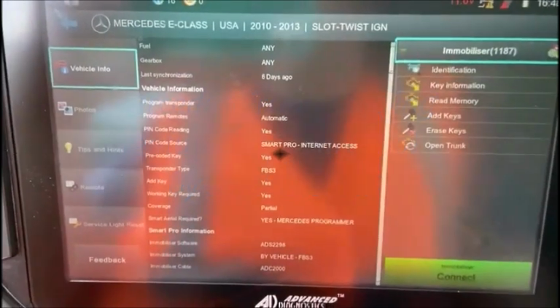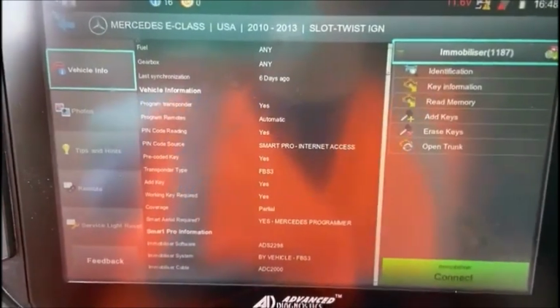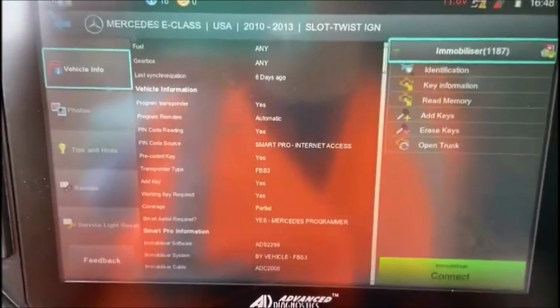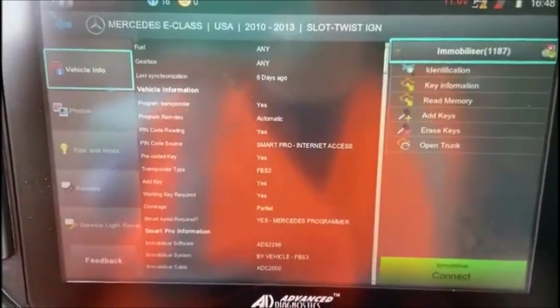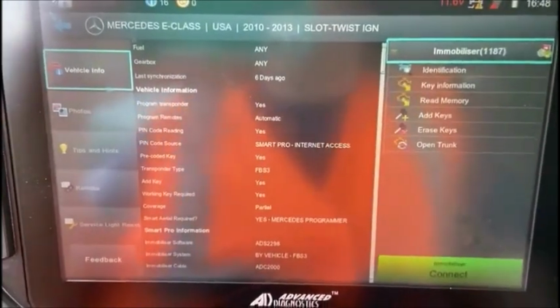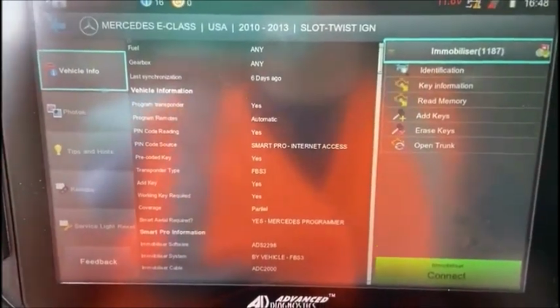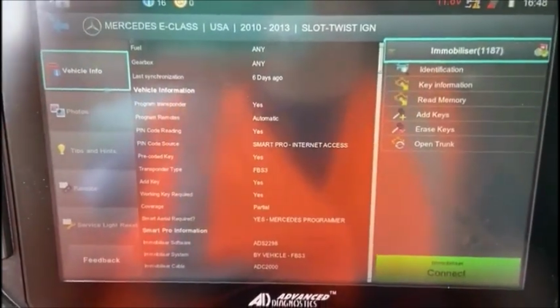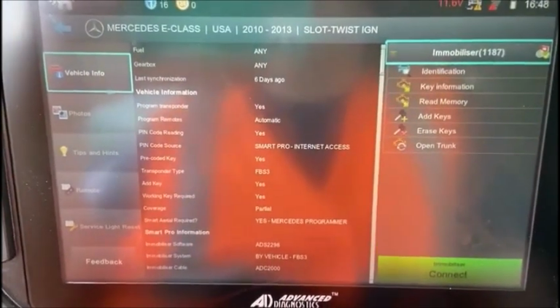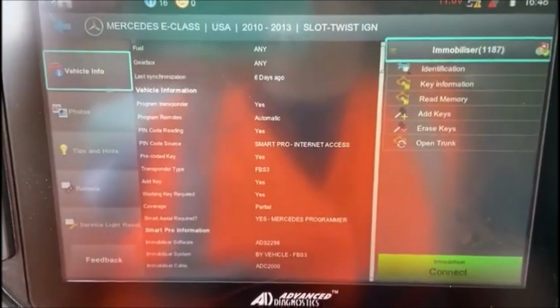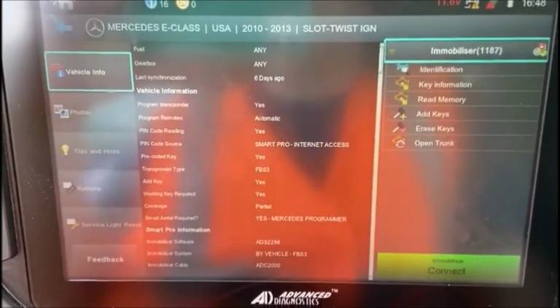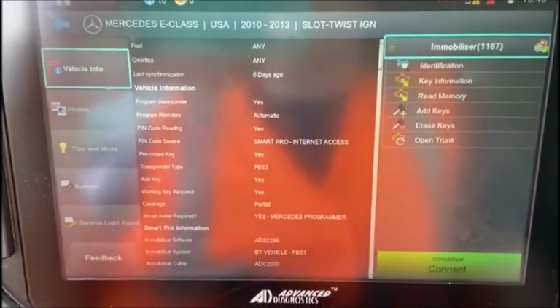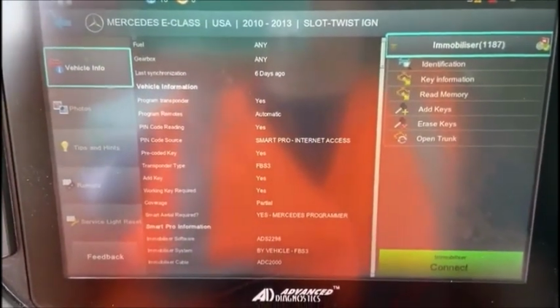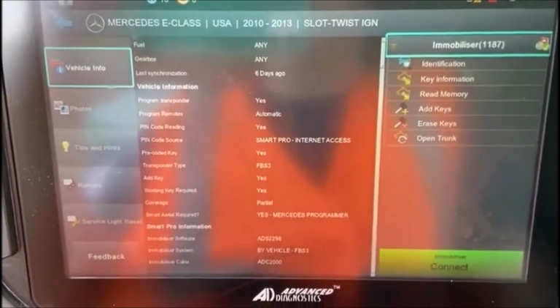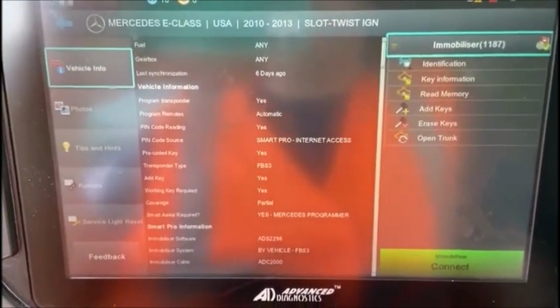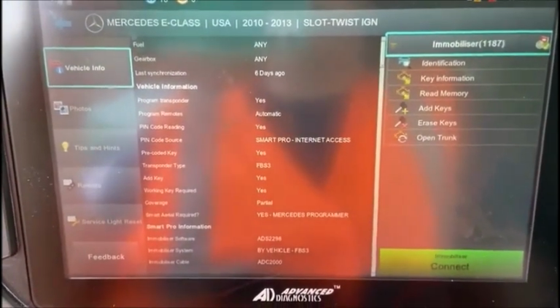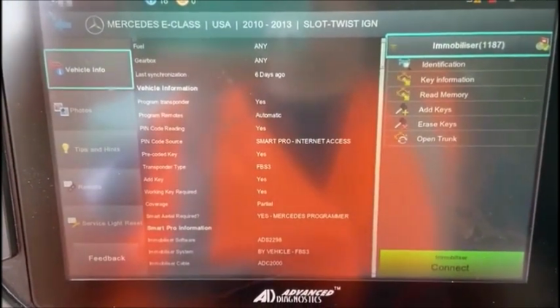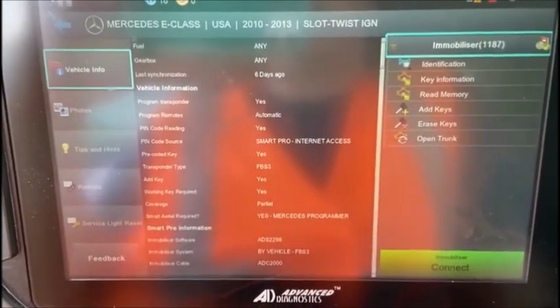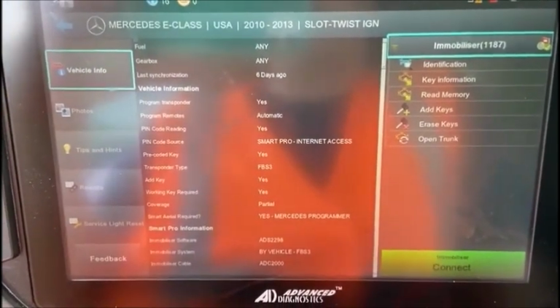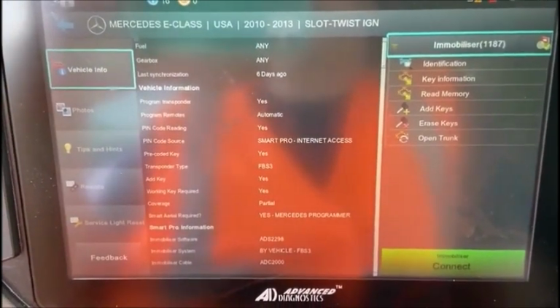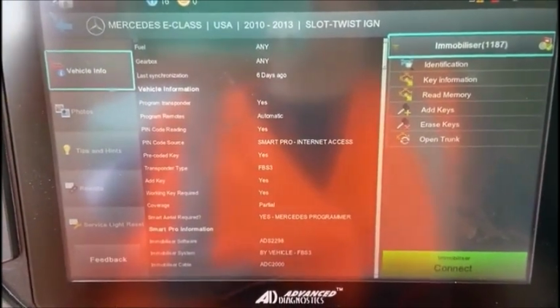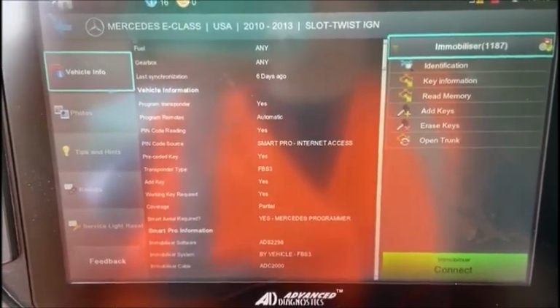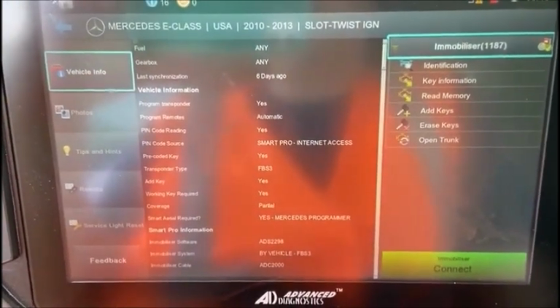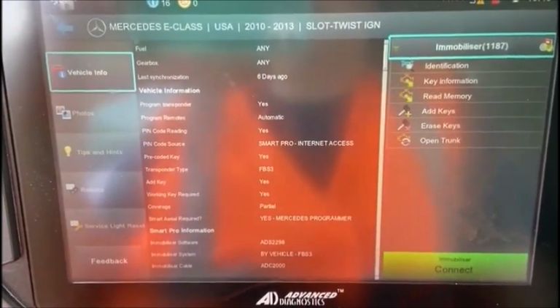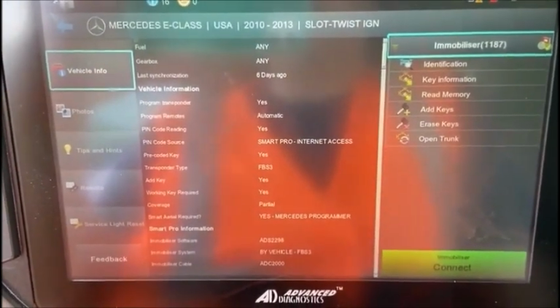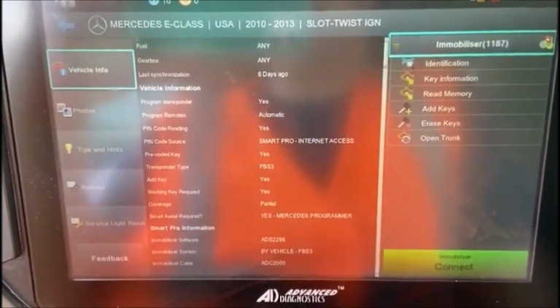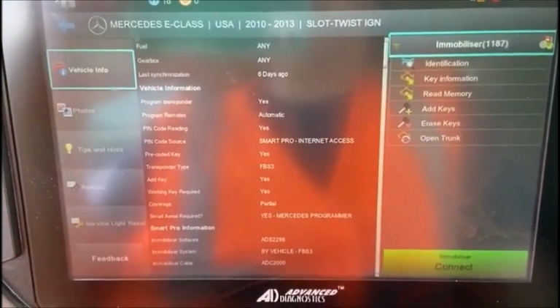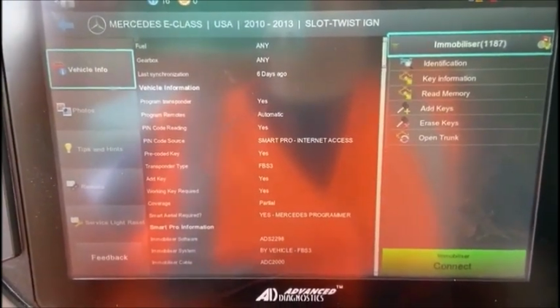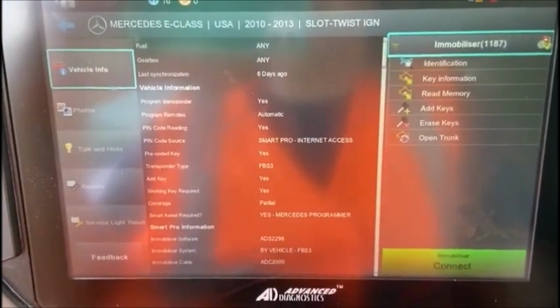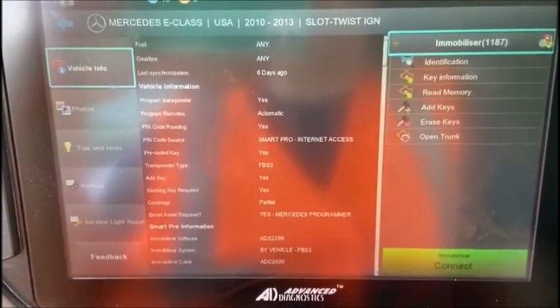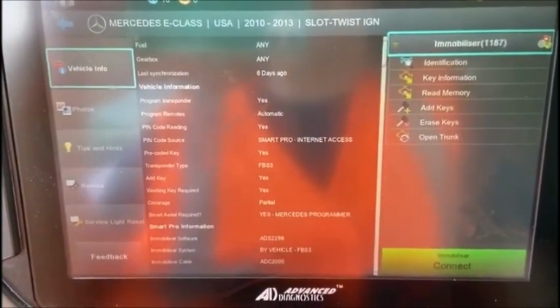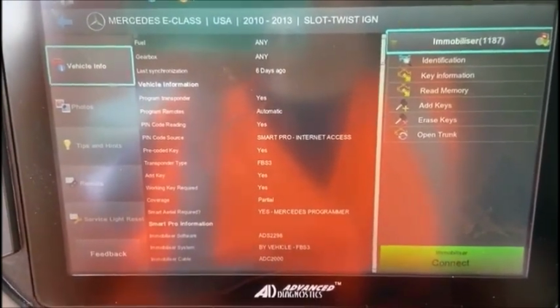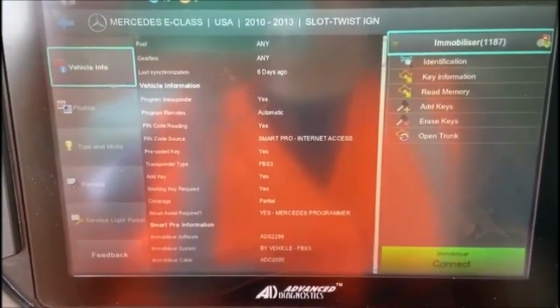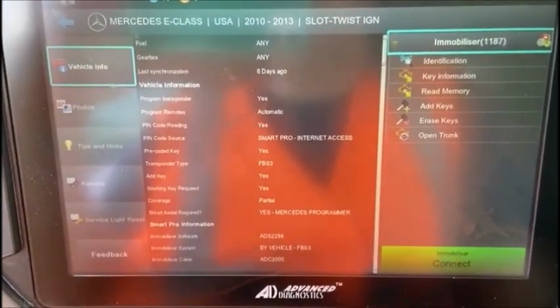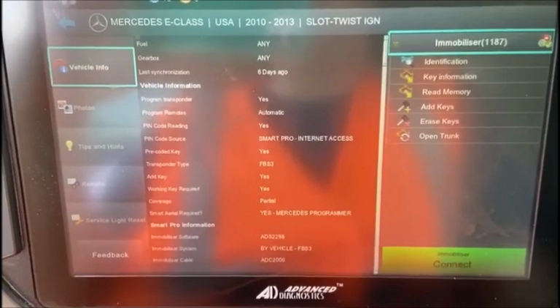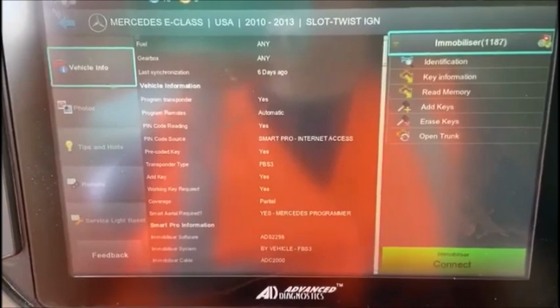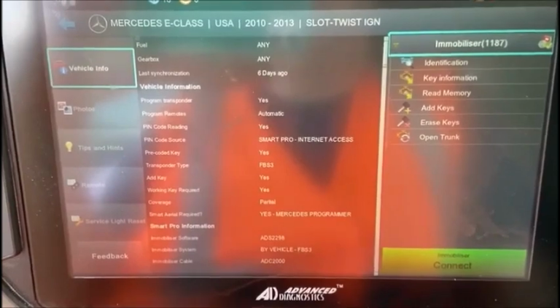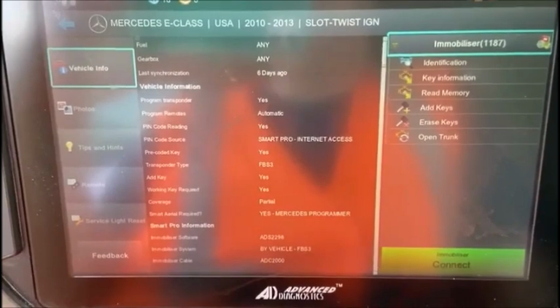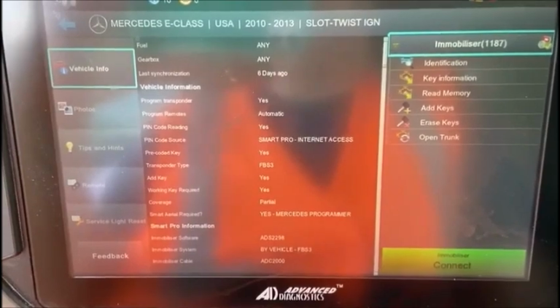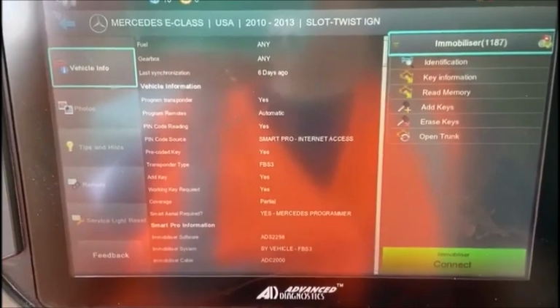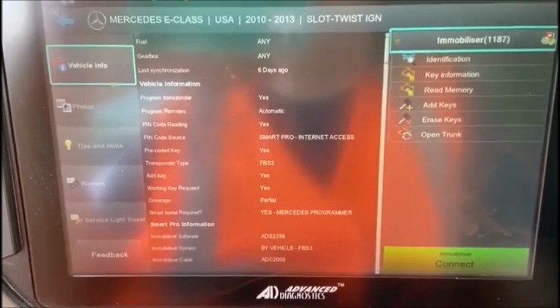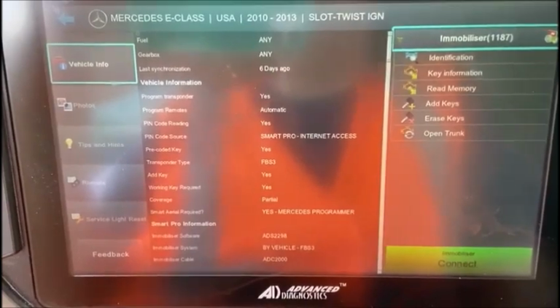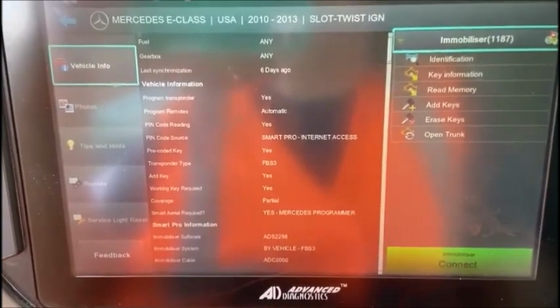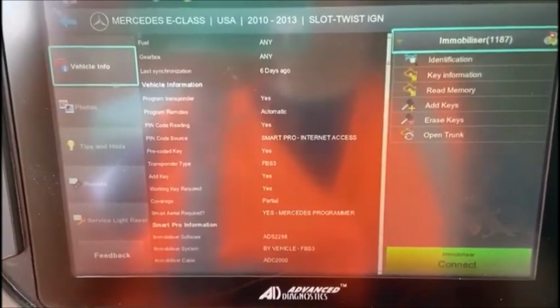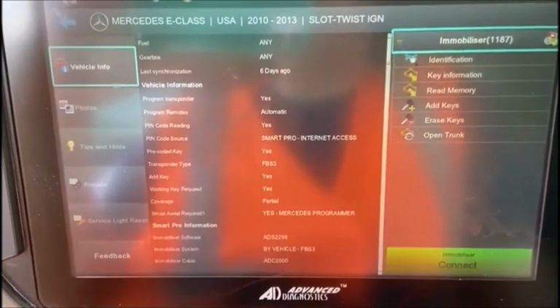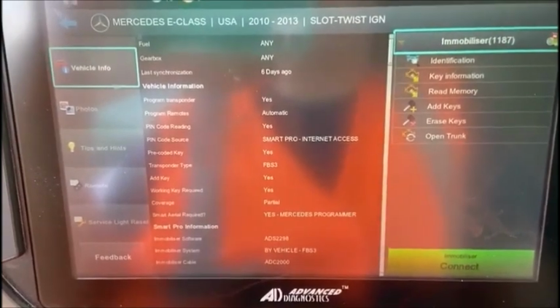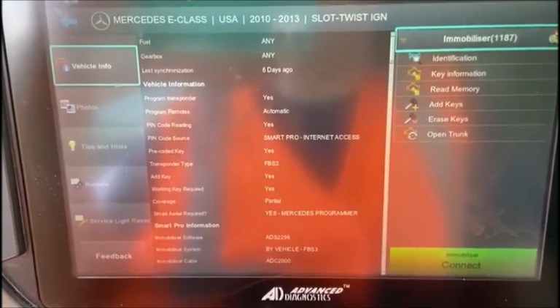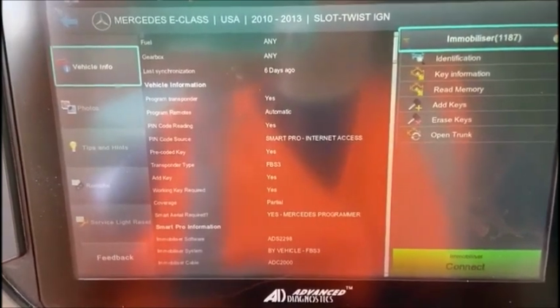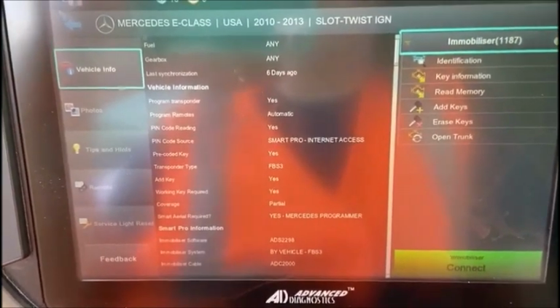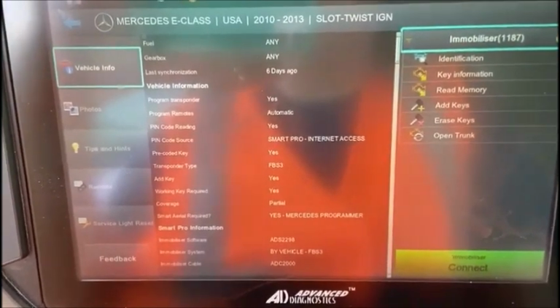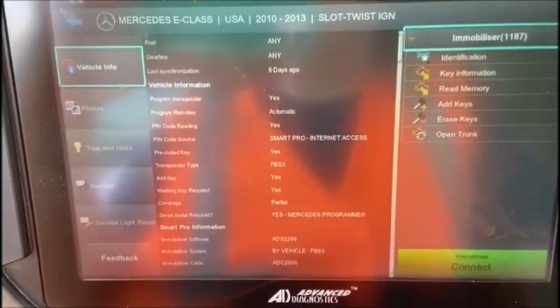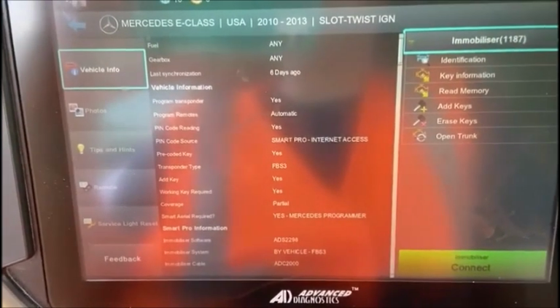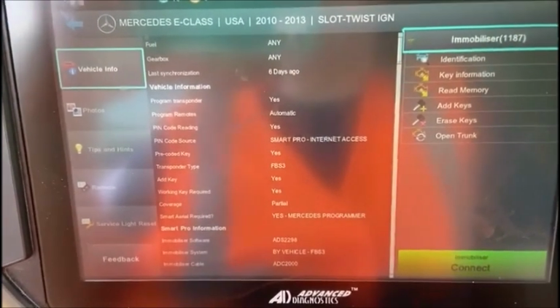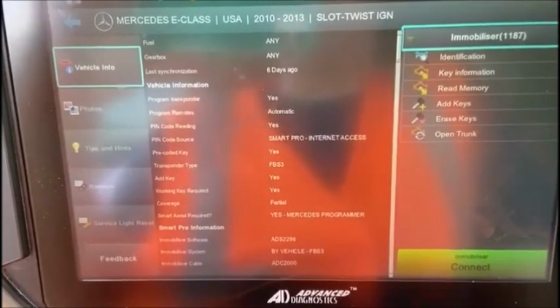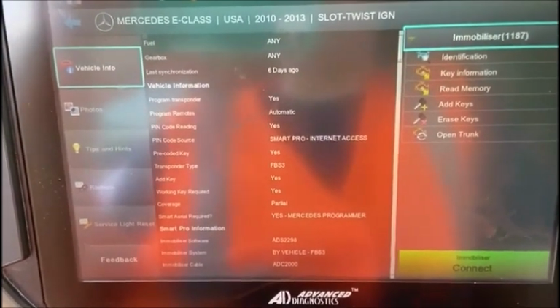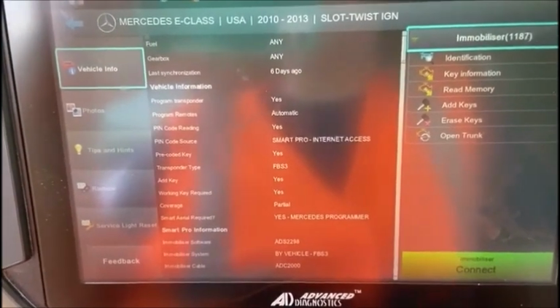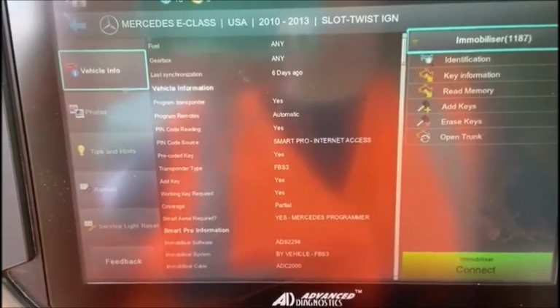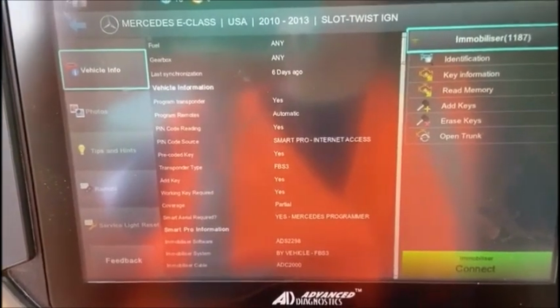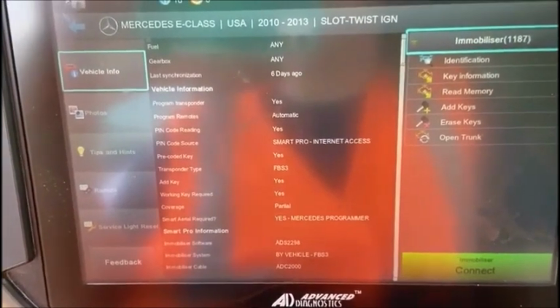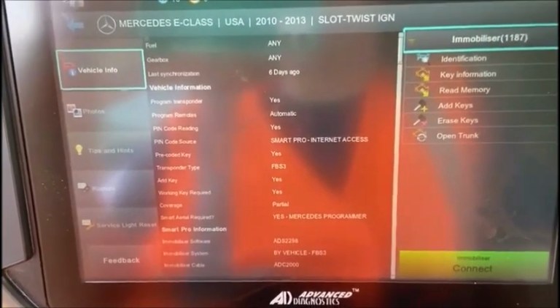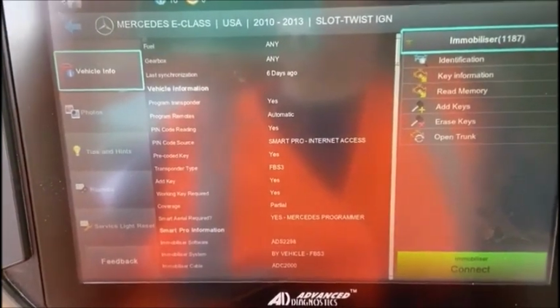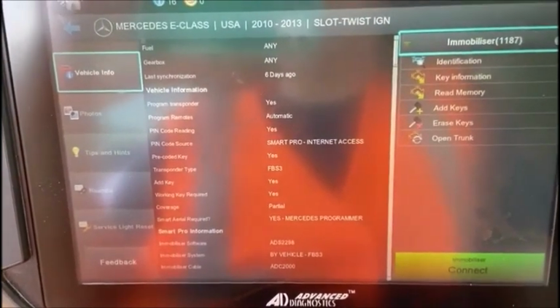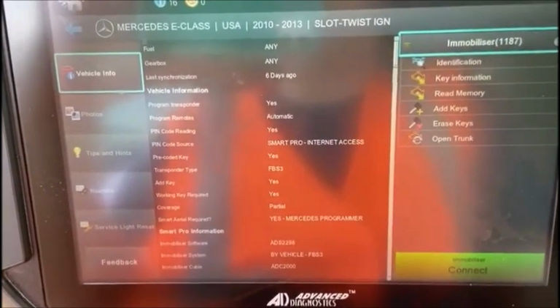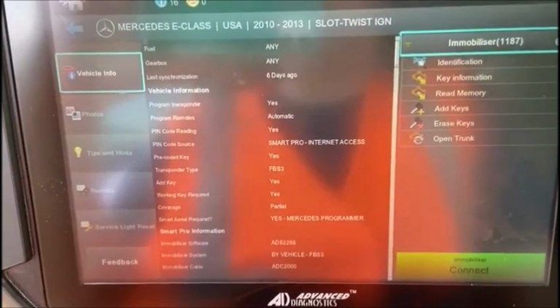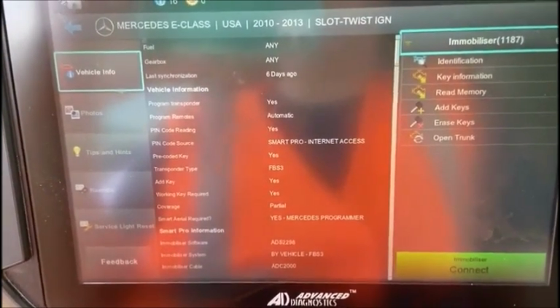Hello folks, this is John from Advanced Diagnostics USA, coming to you with a video on the Smart Pro, a new feature added to the Mercedes software.